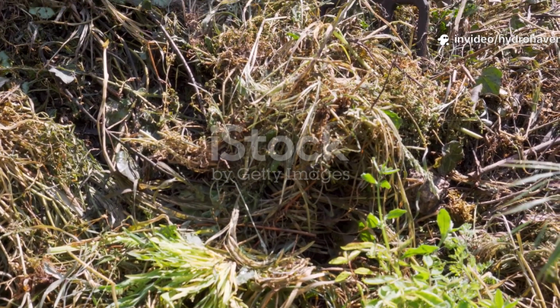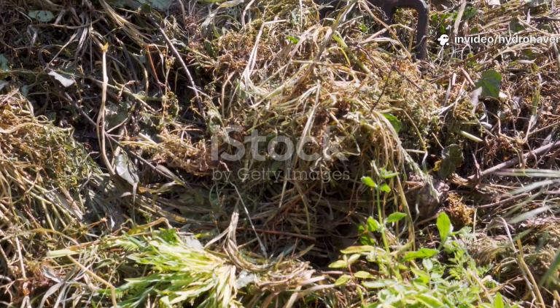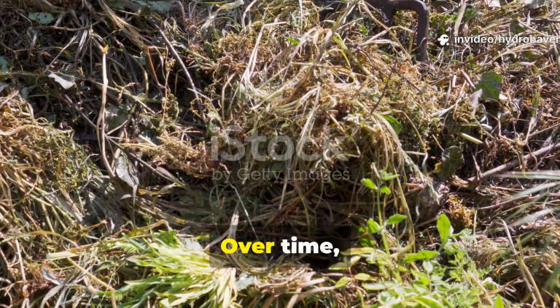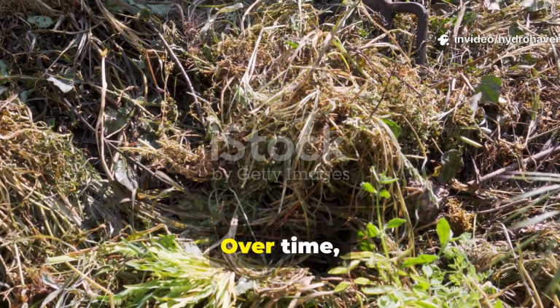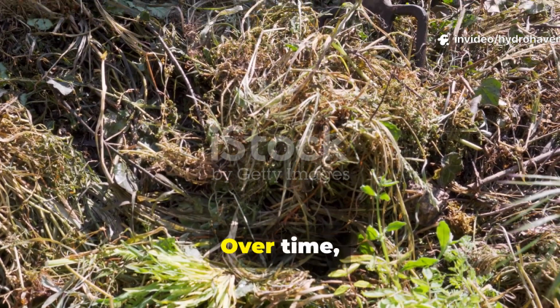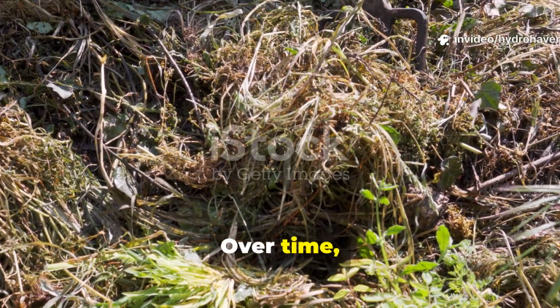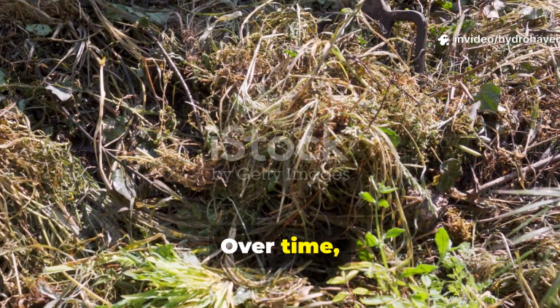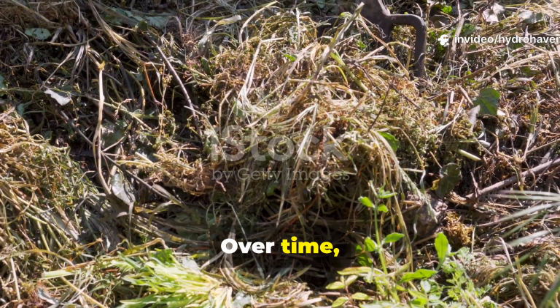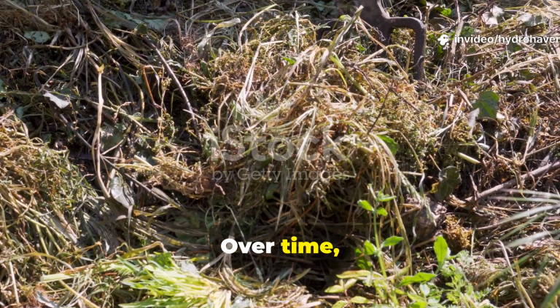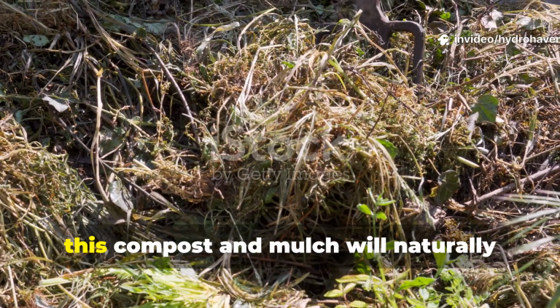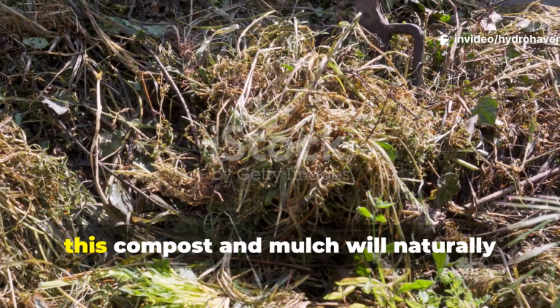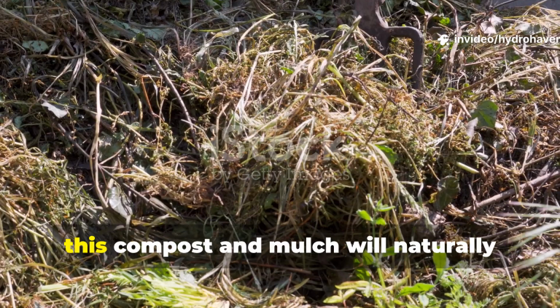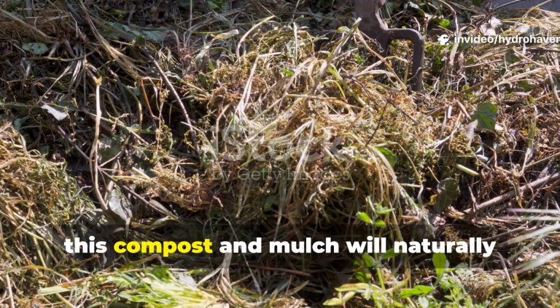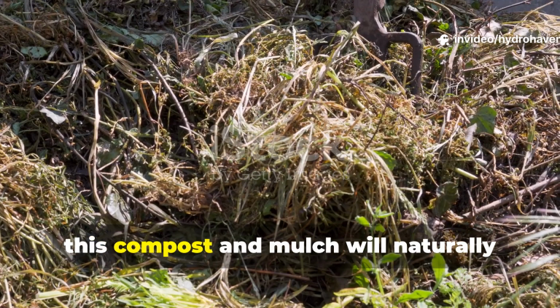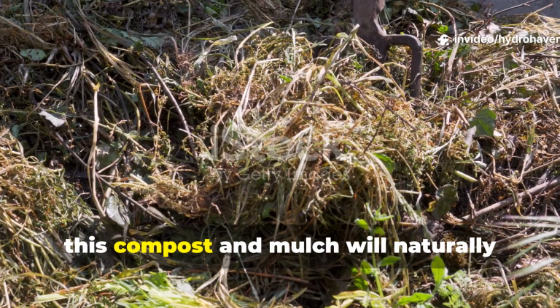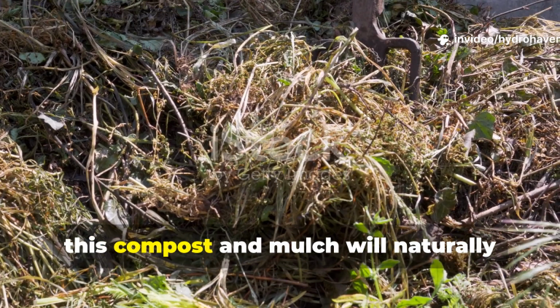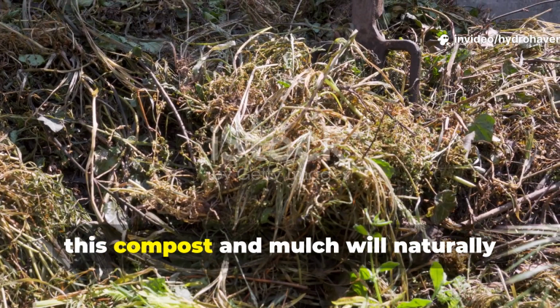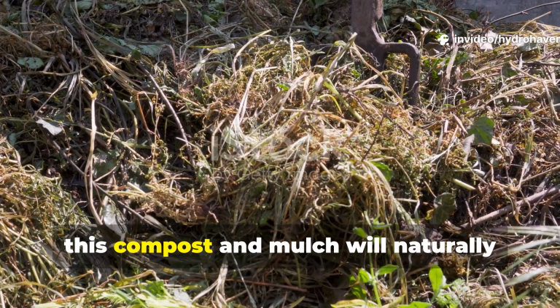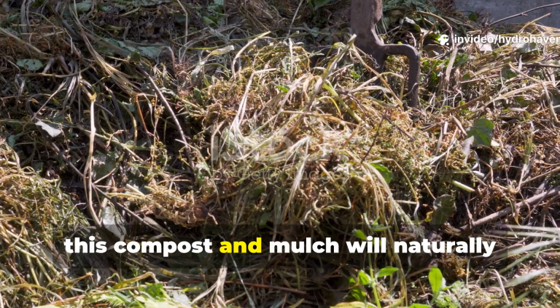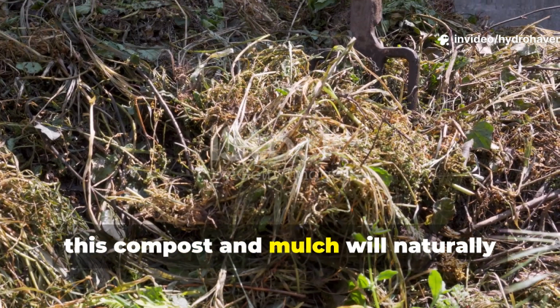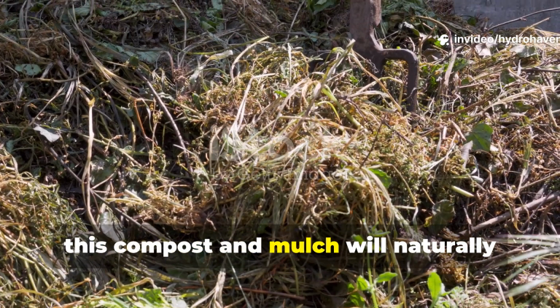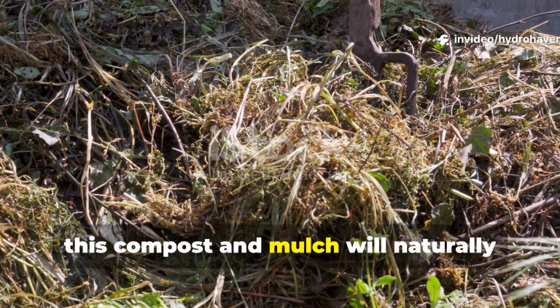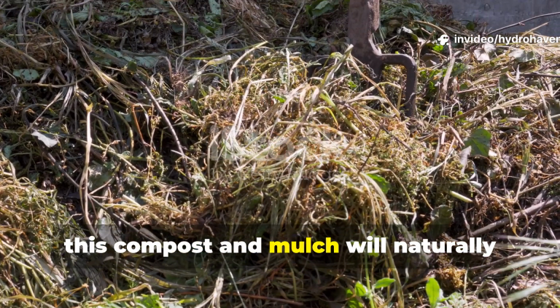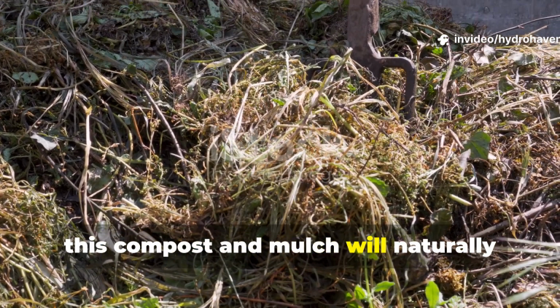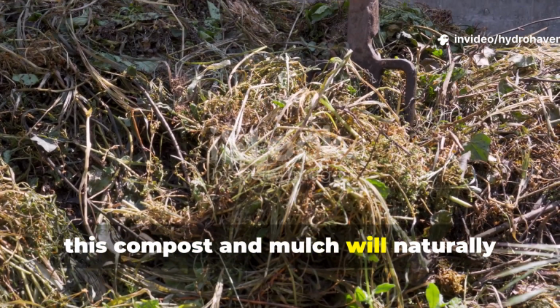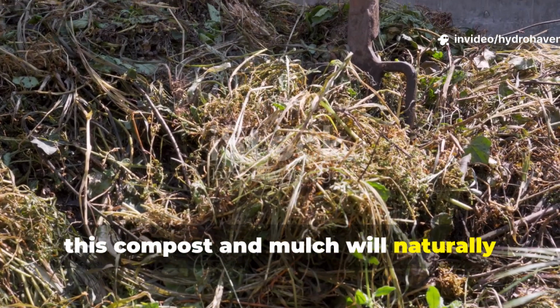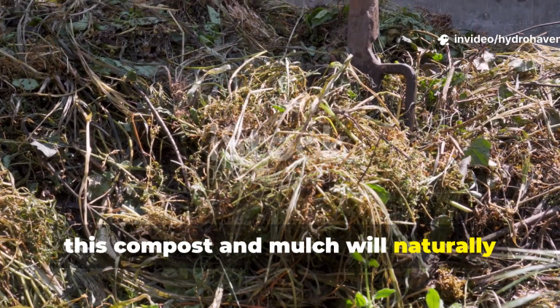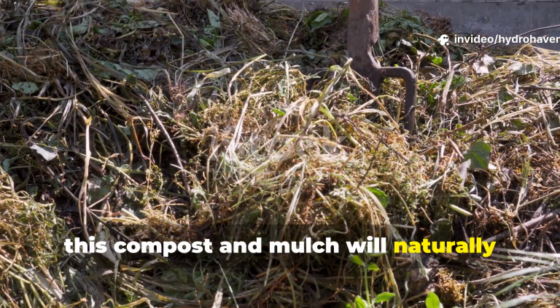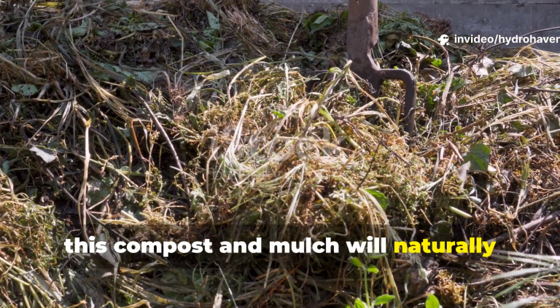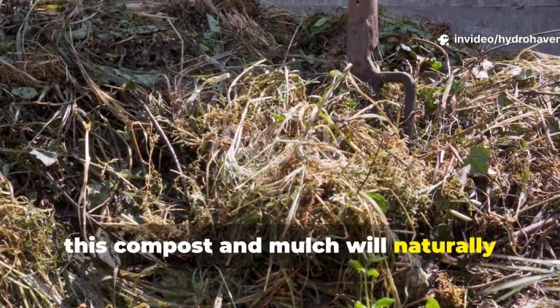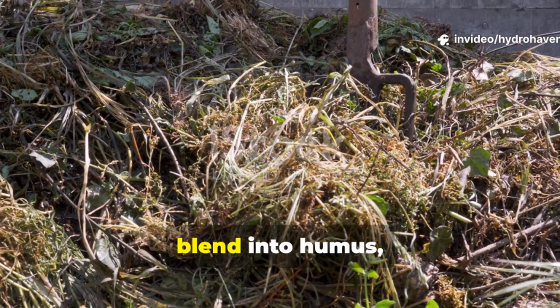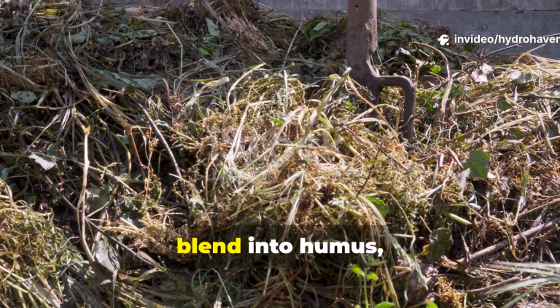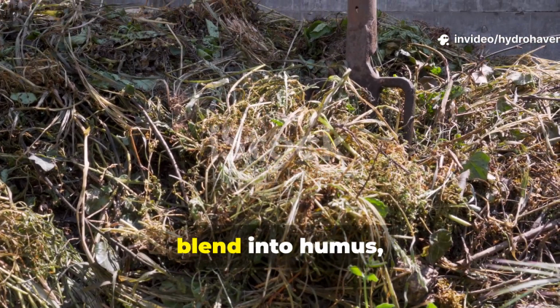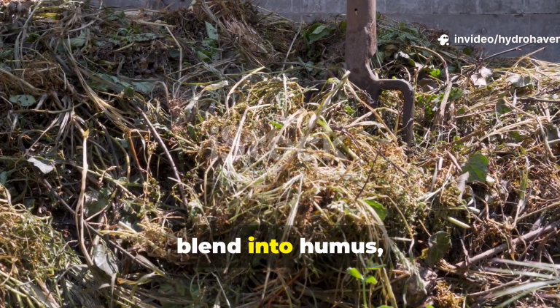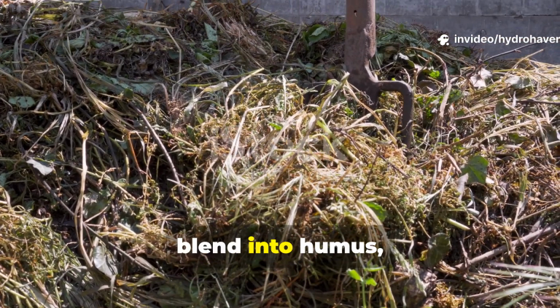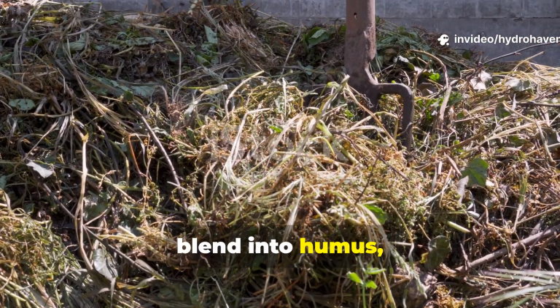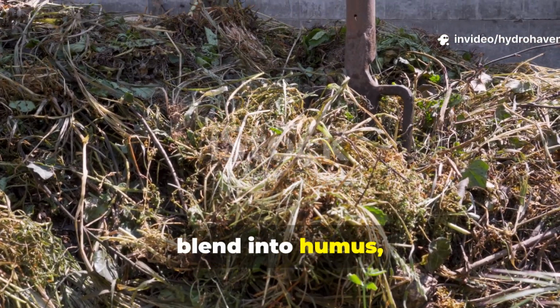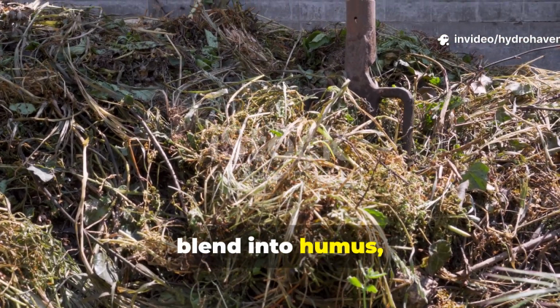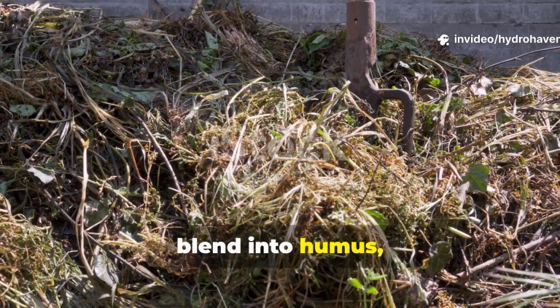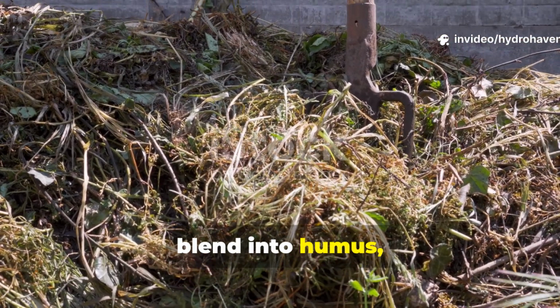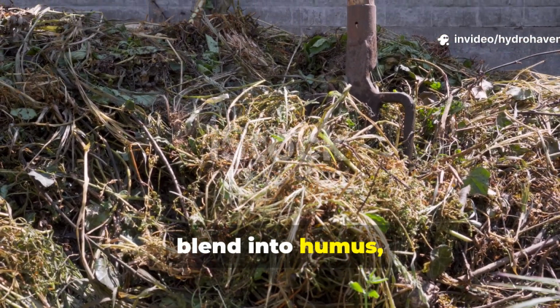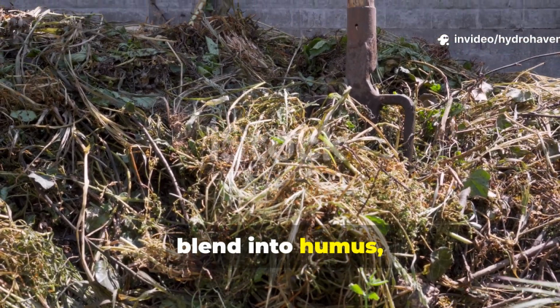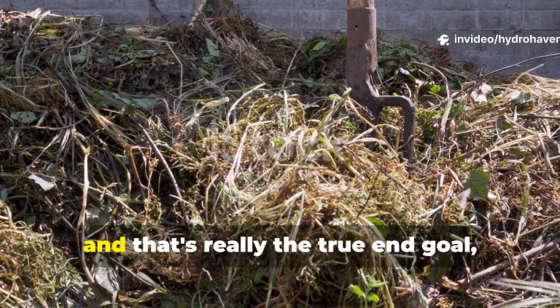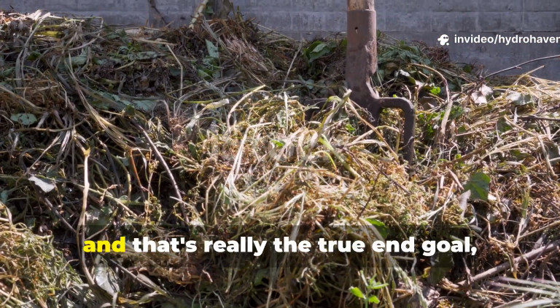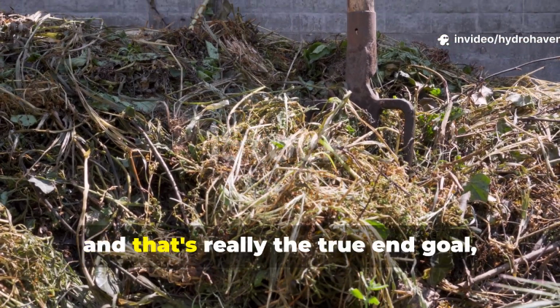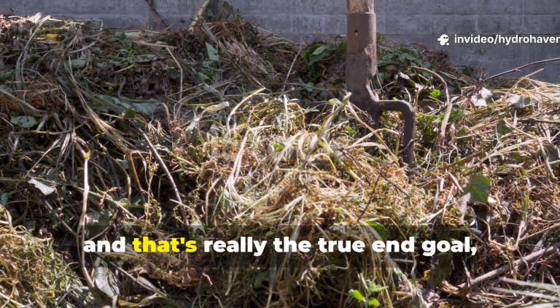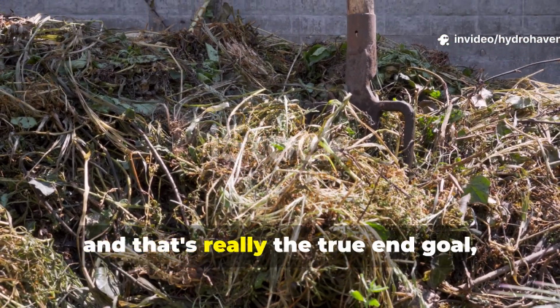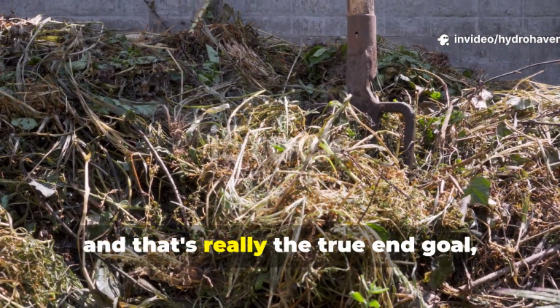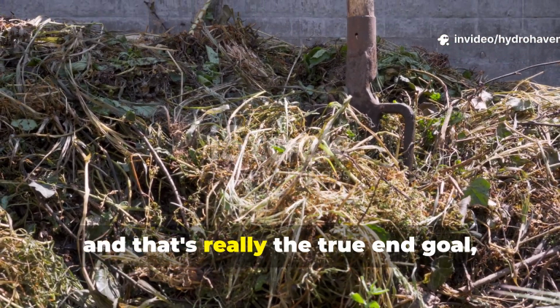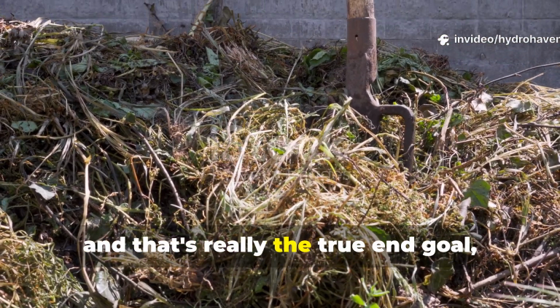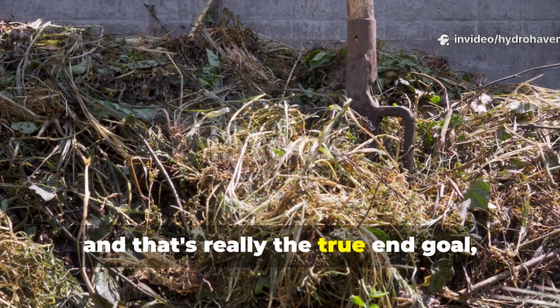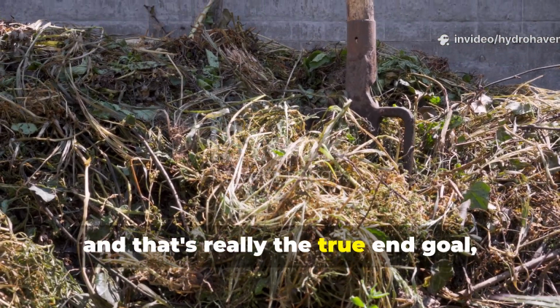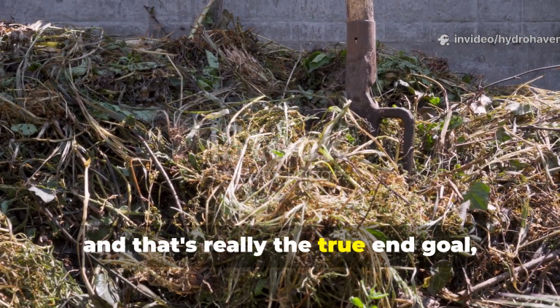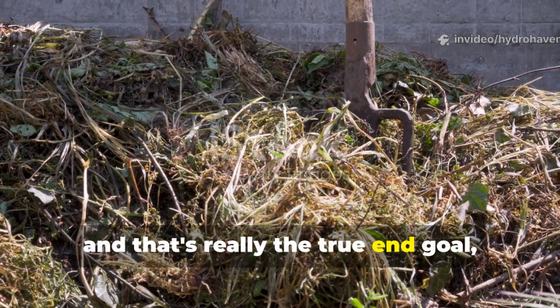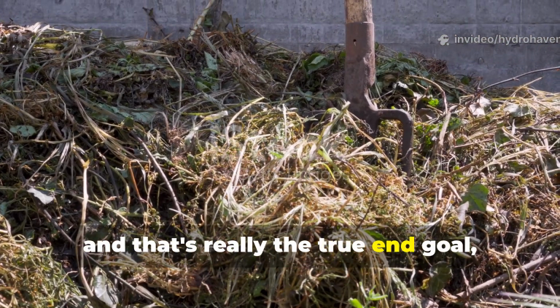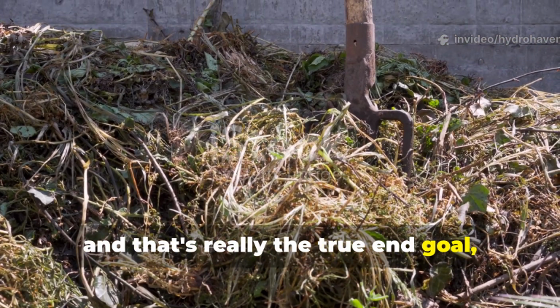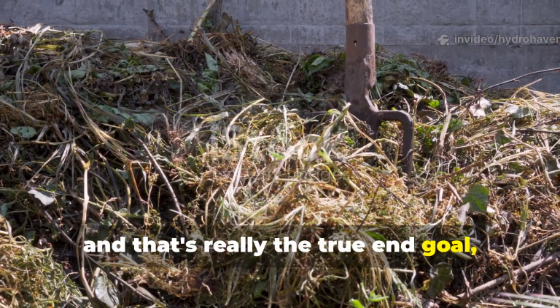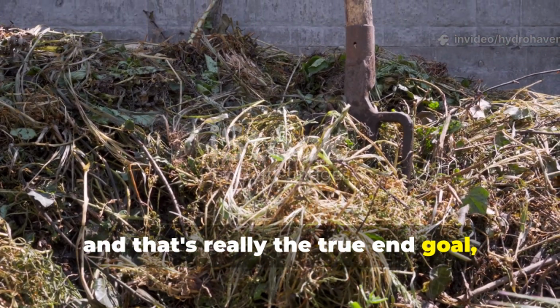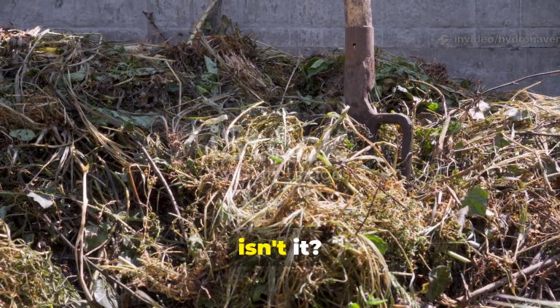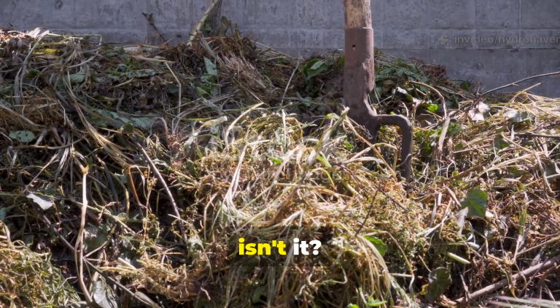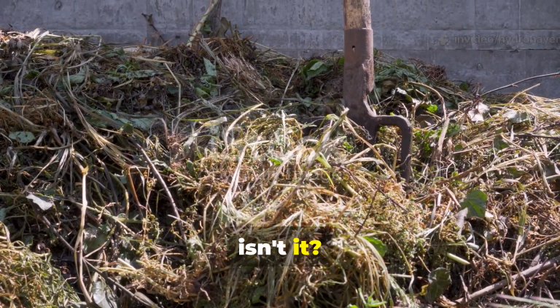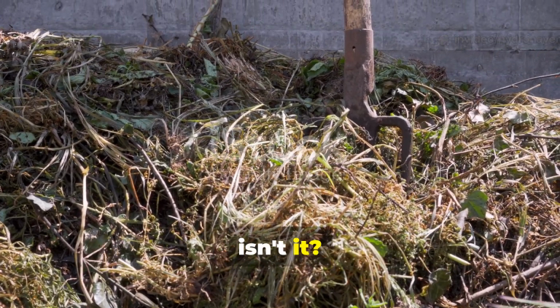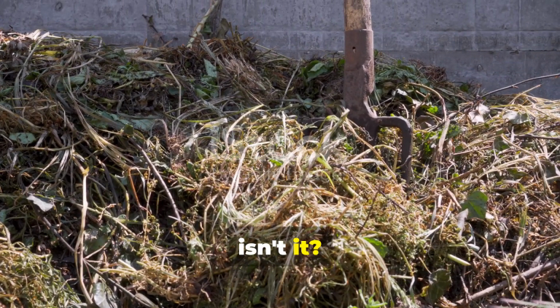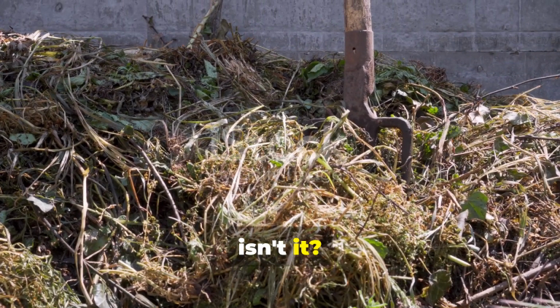Over time, this compost and mulch will naturally blend into humus — and that's the true end goal.